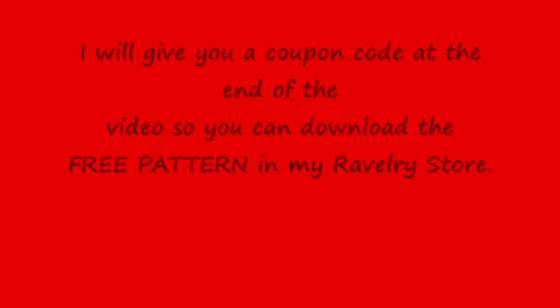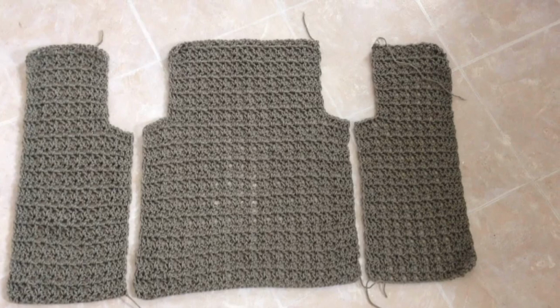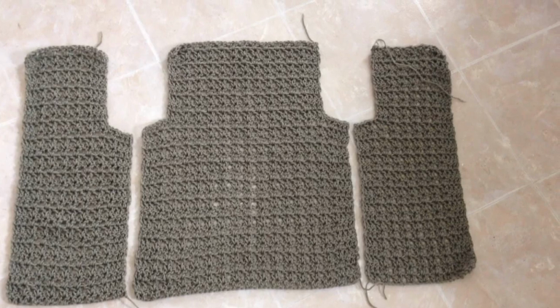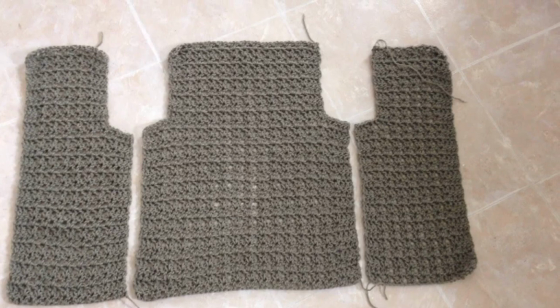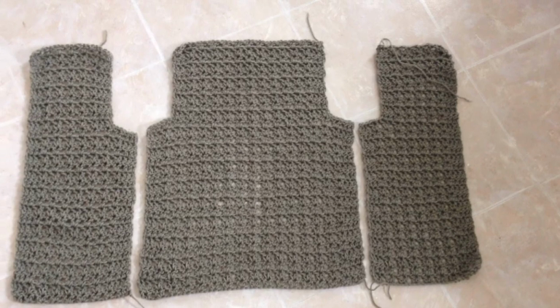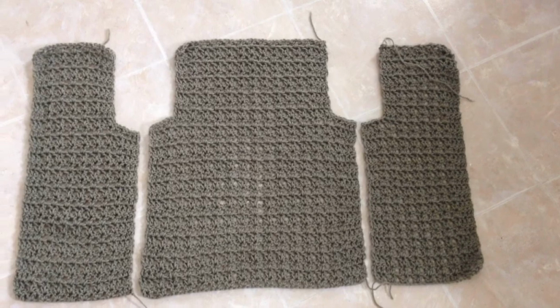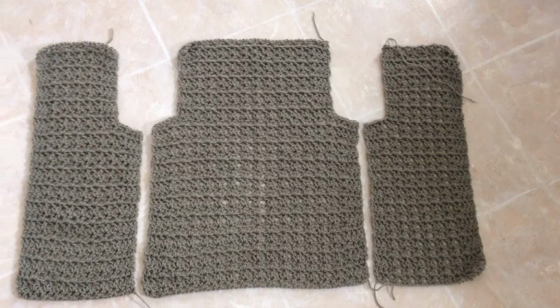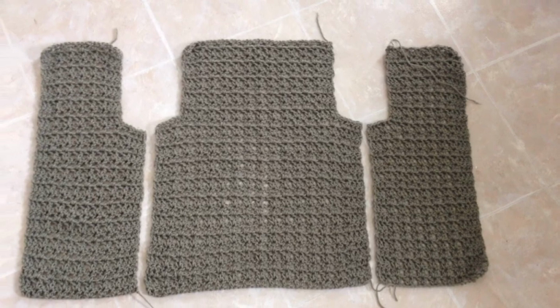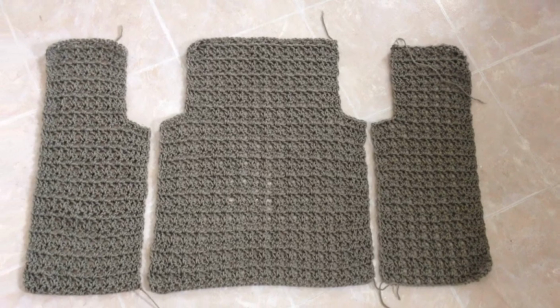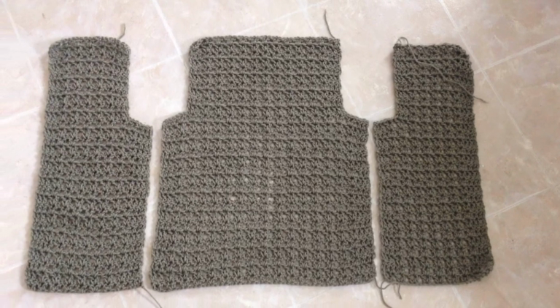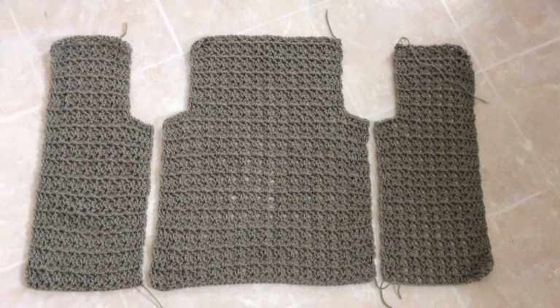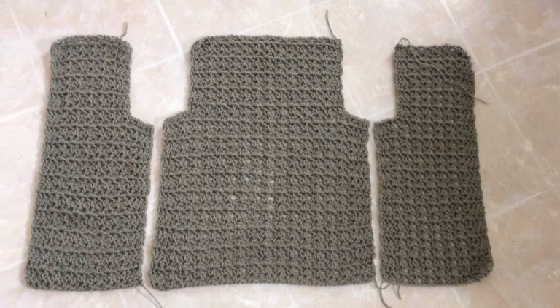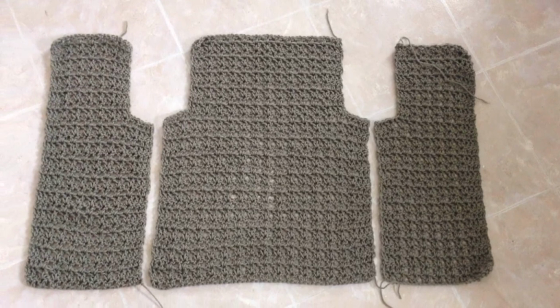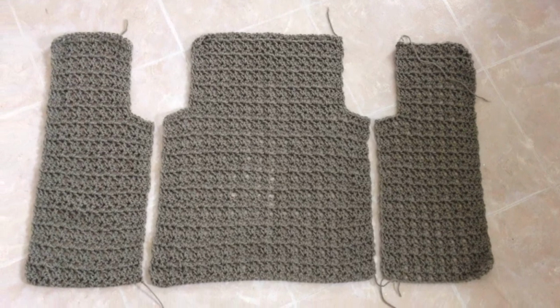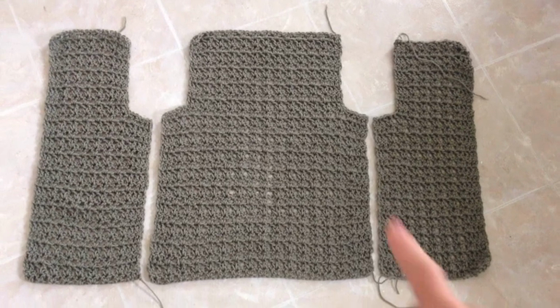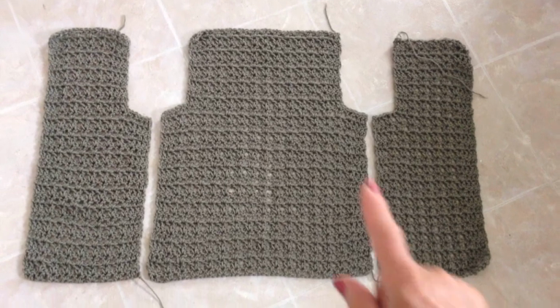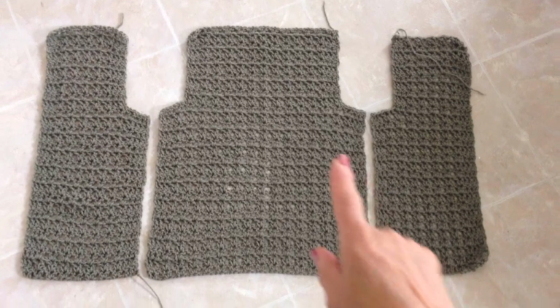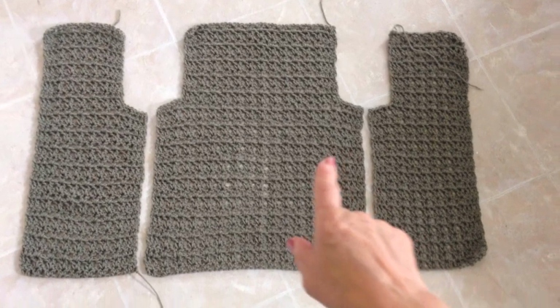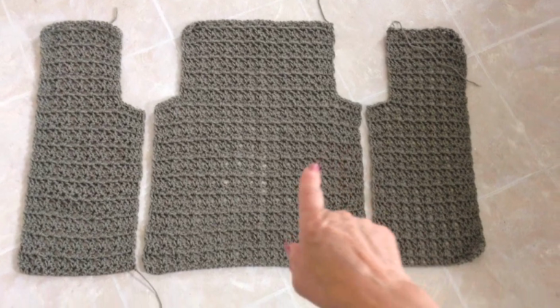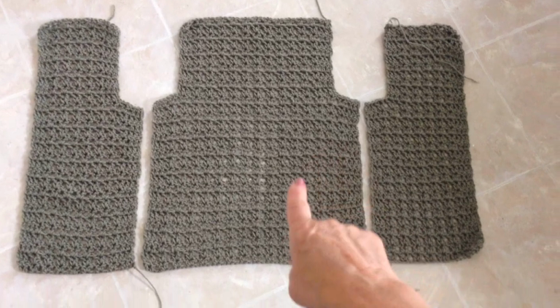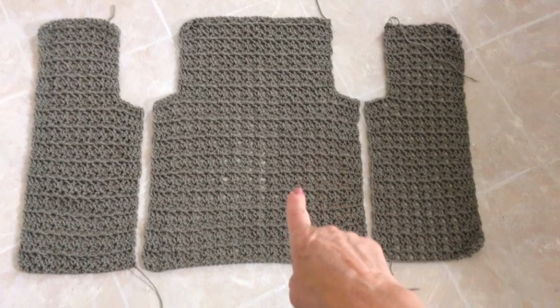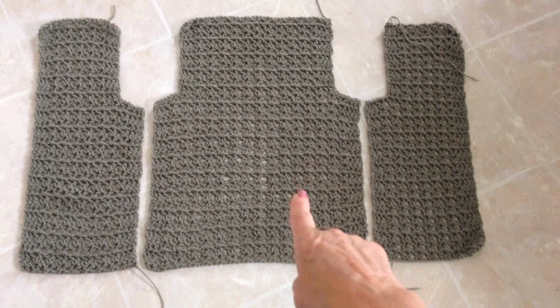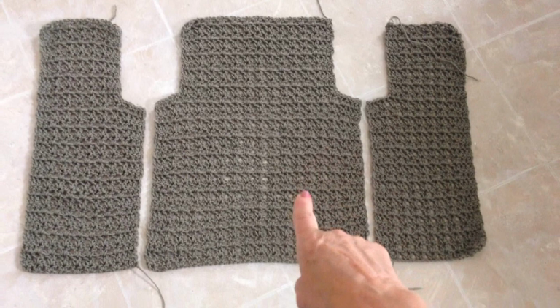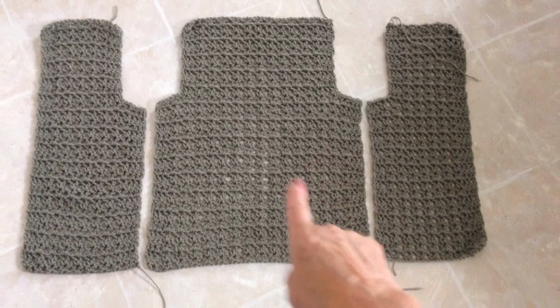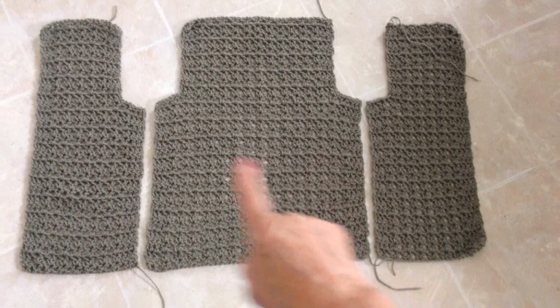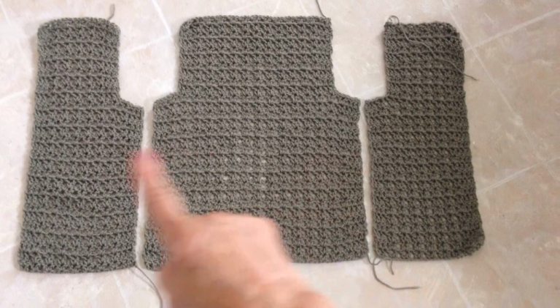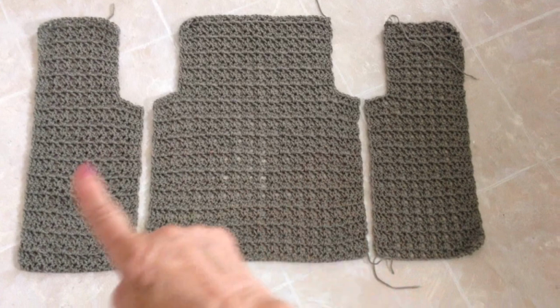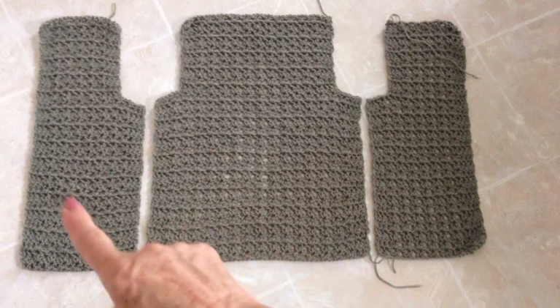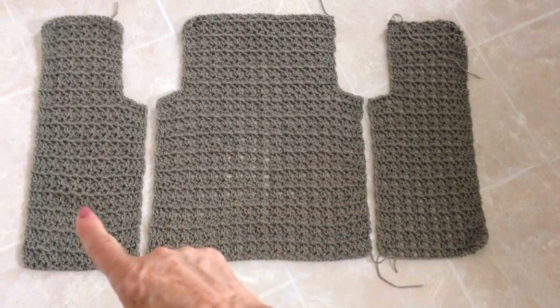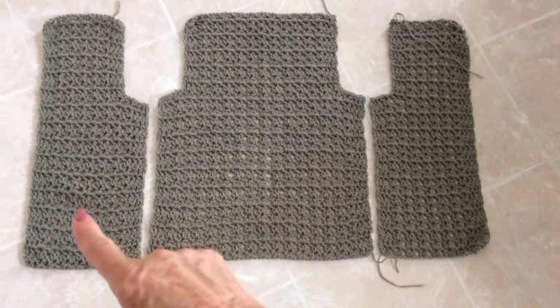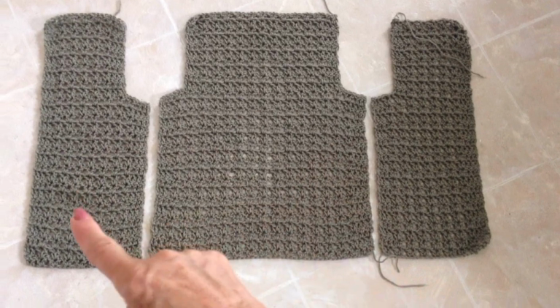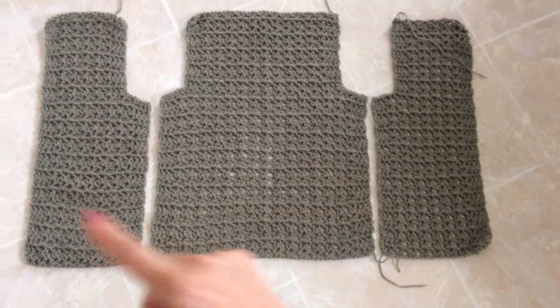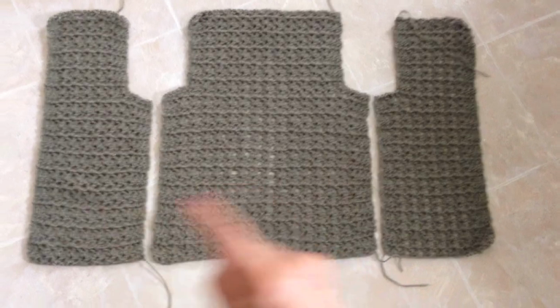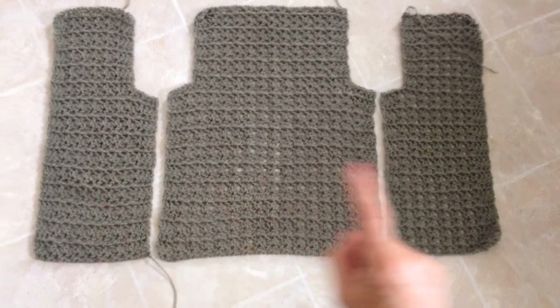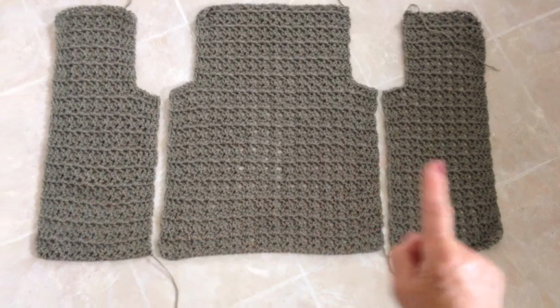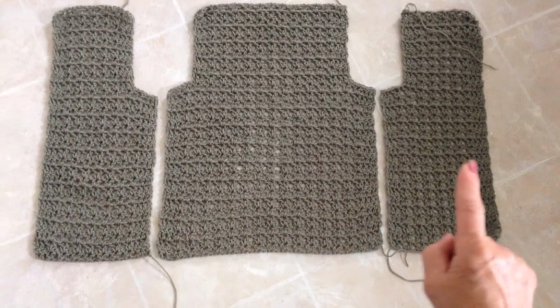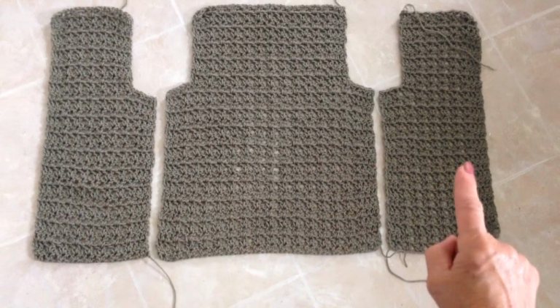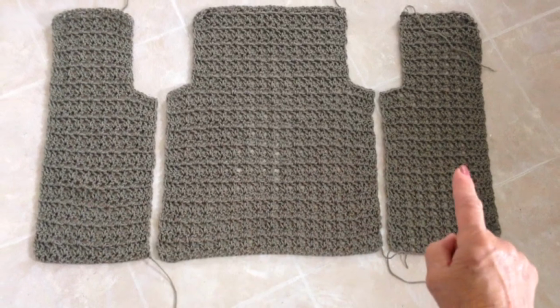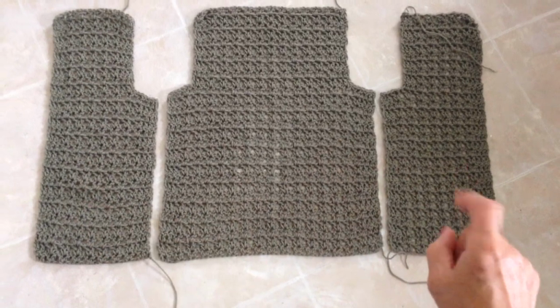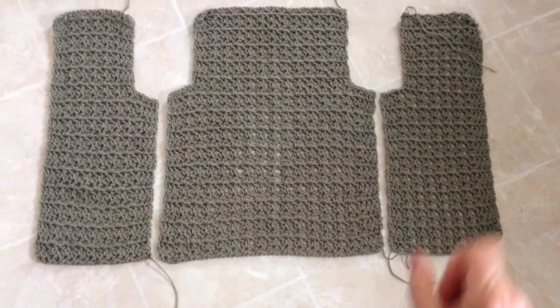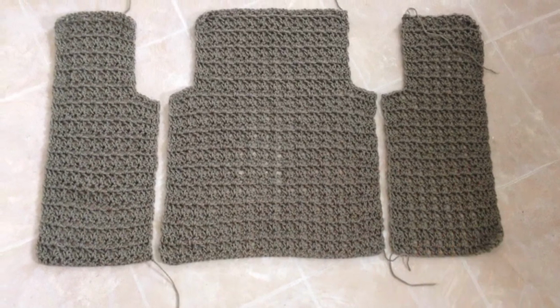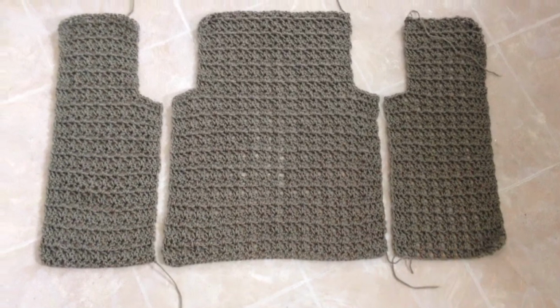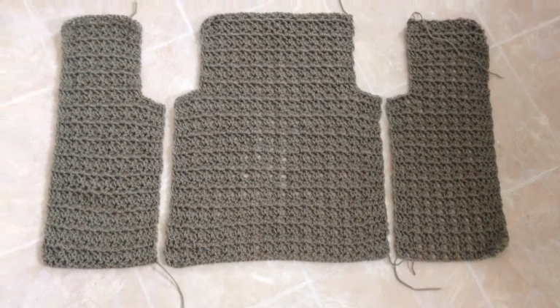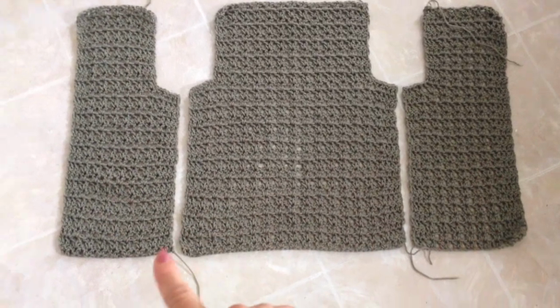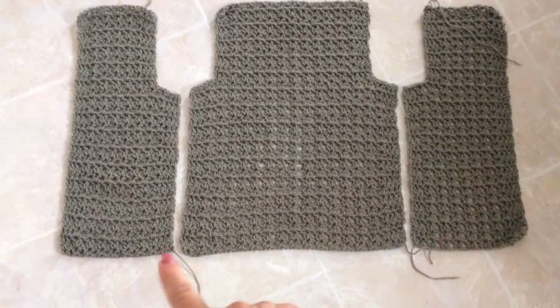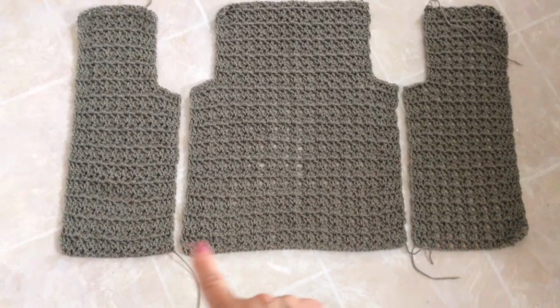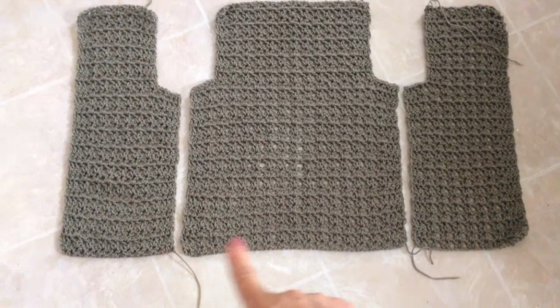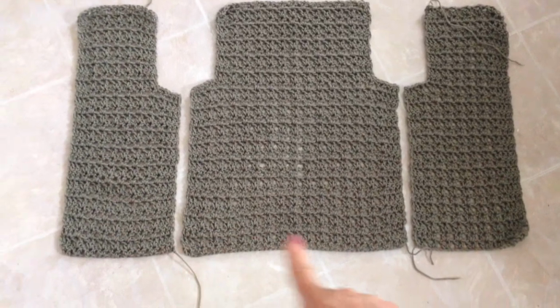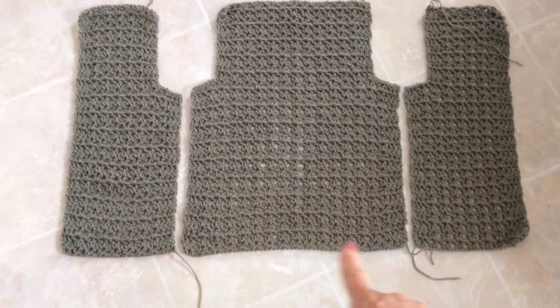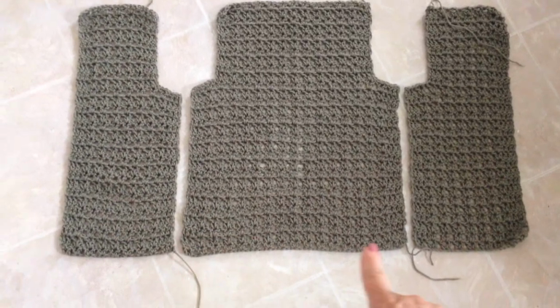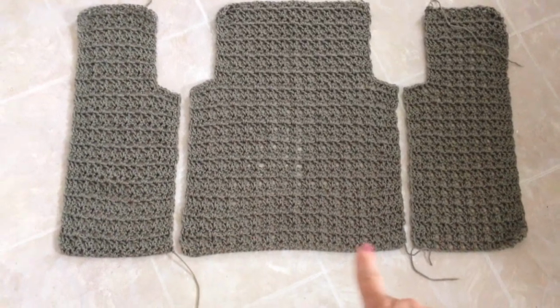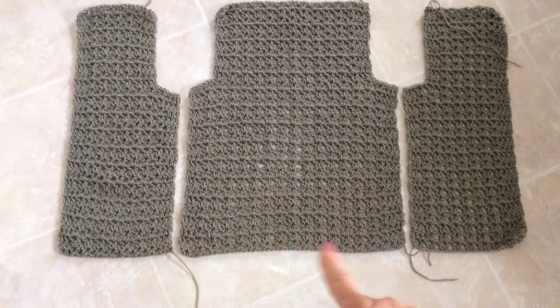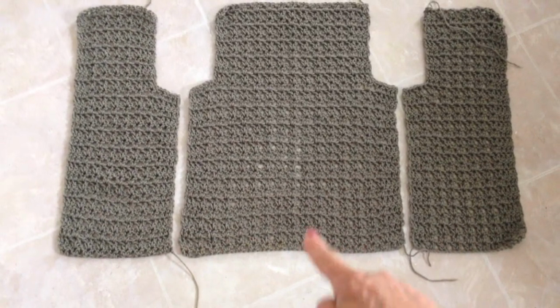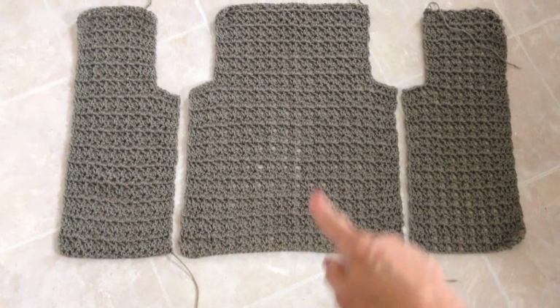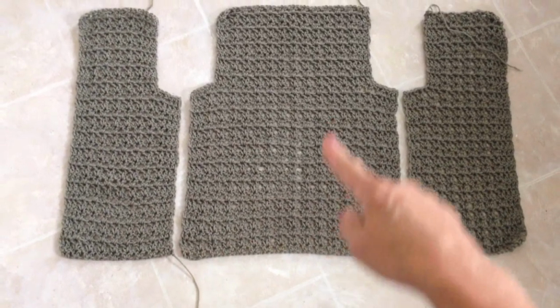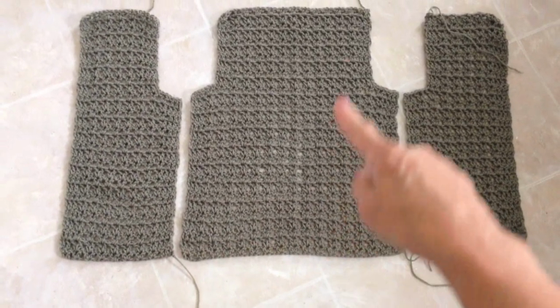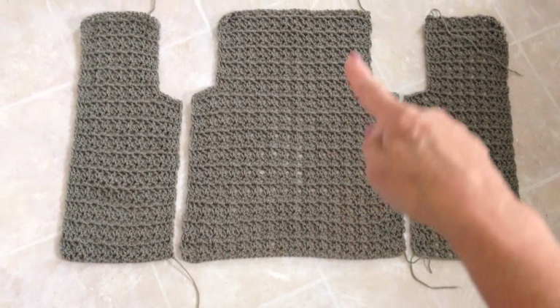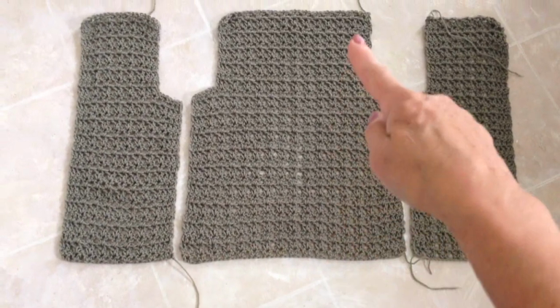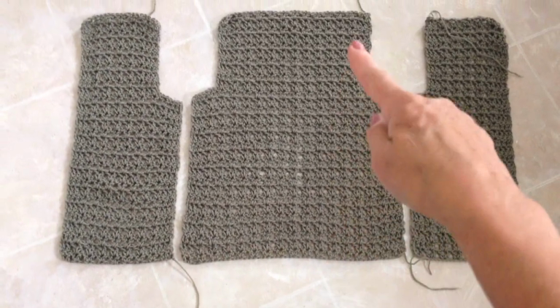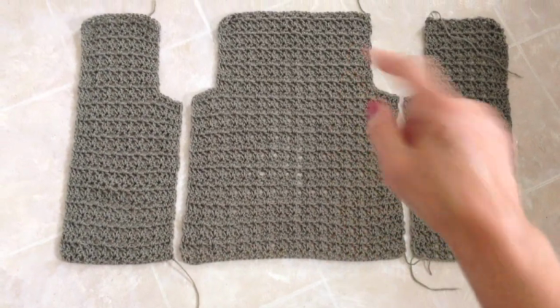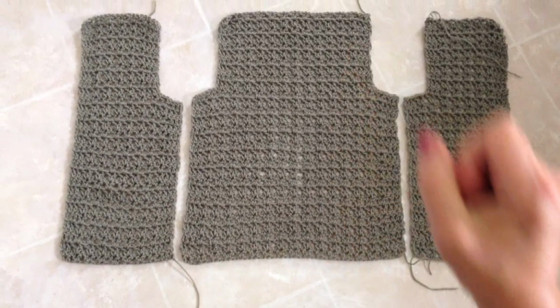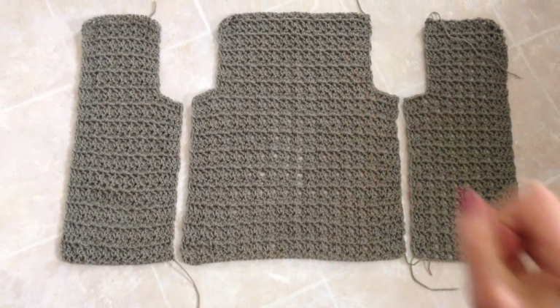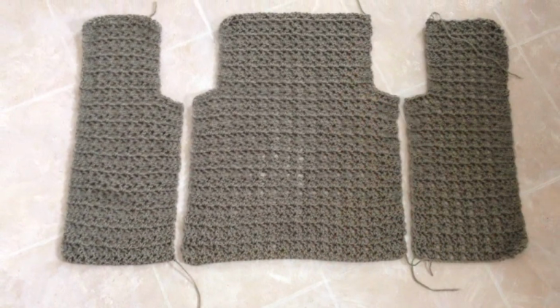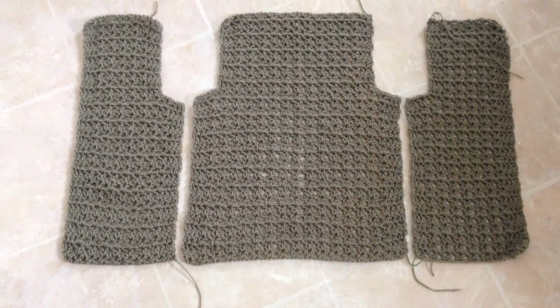To make this cardigan, you're going to make one back and two fronts. It starts at the bottom and works up.